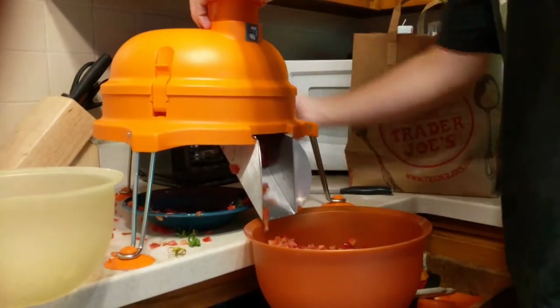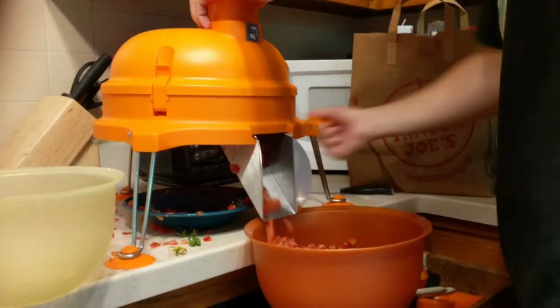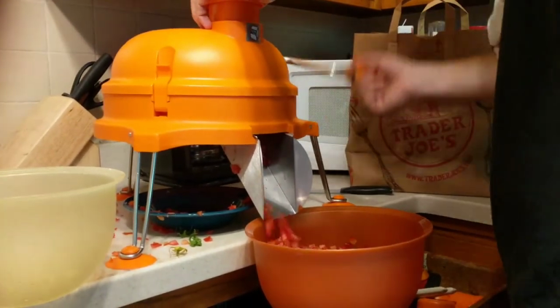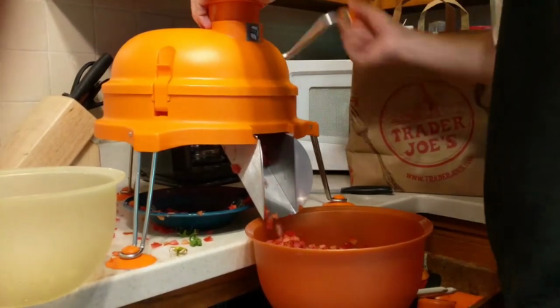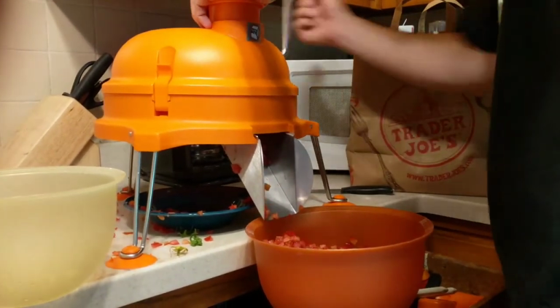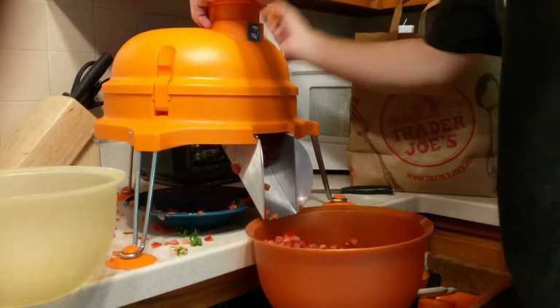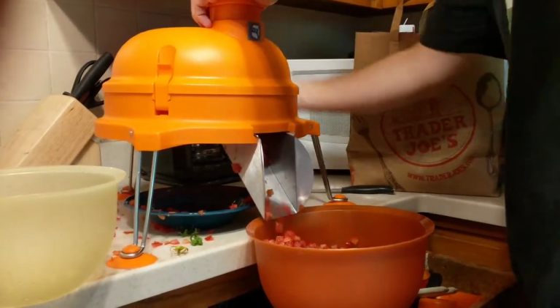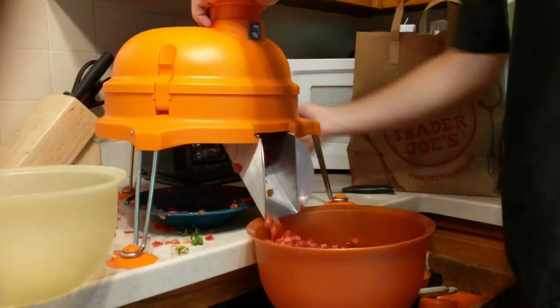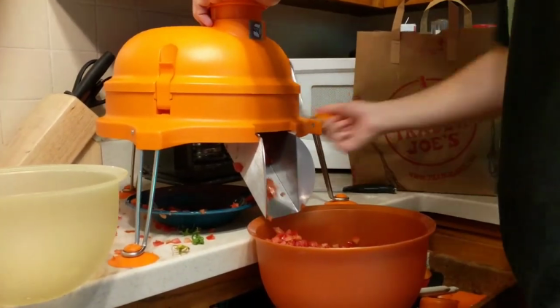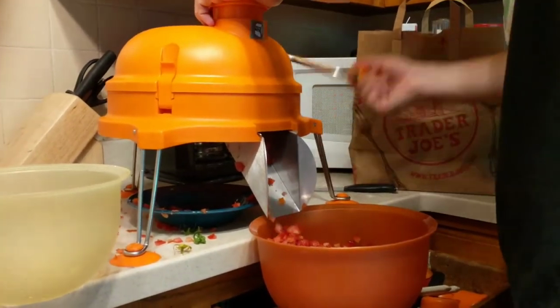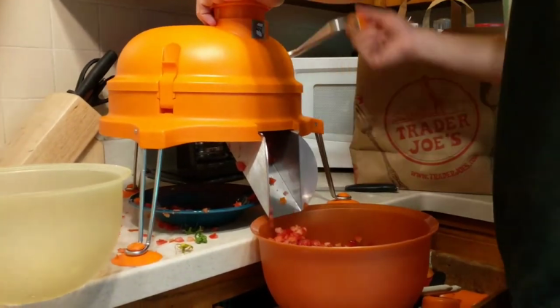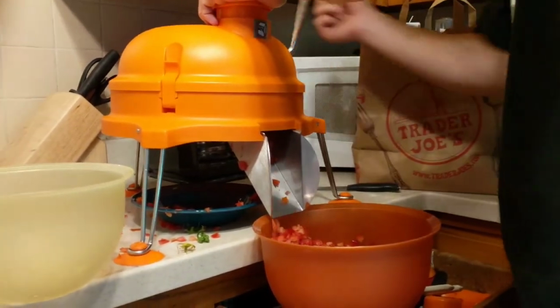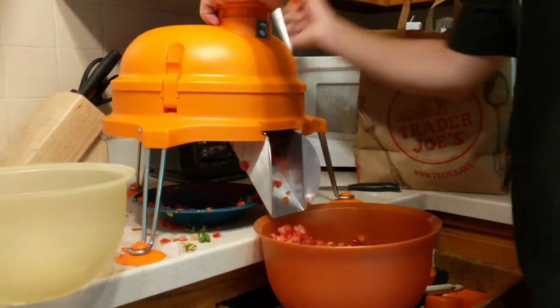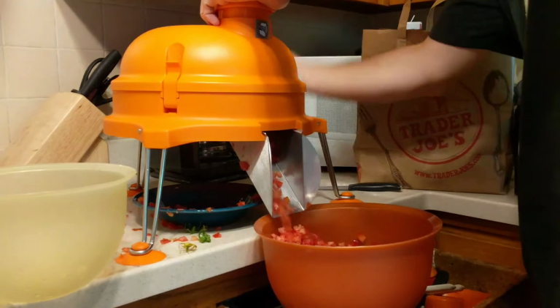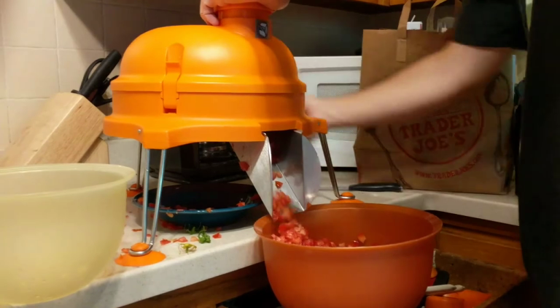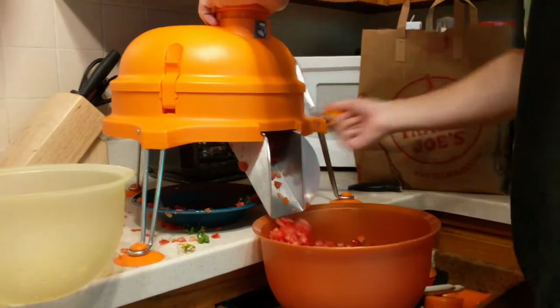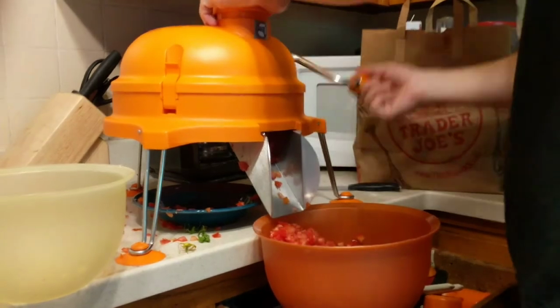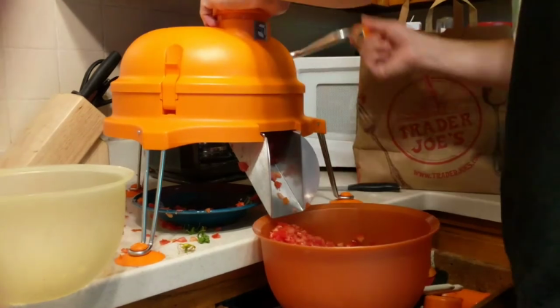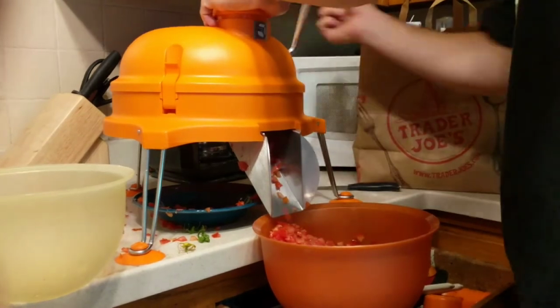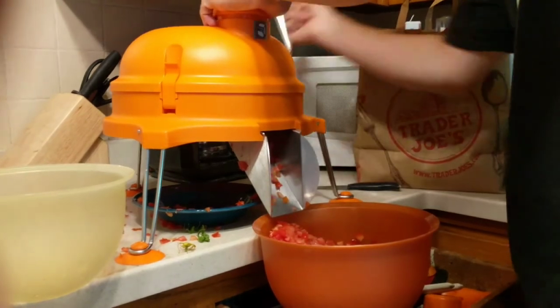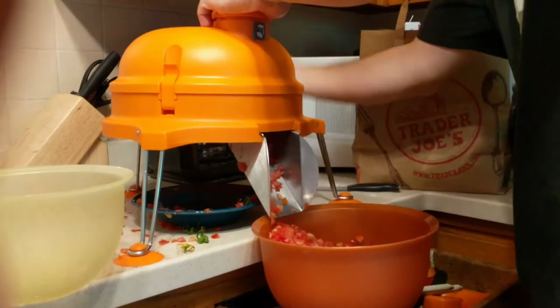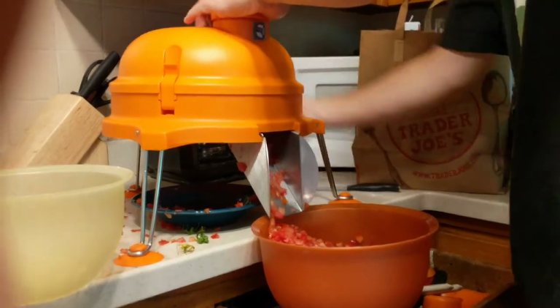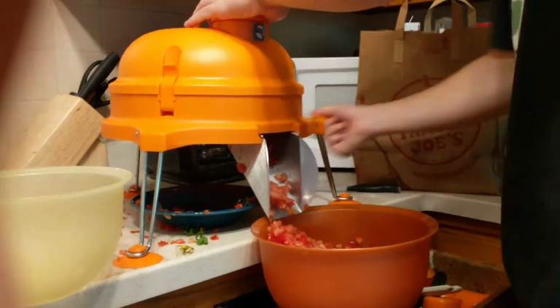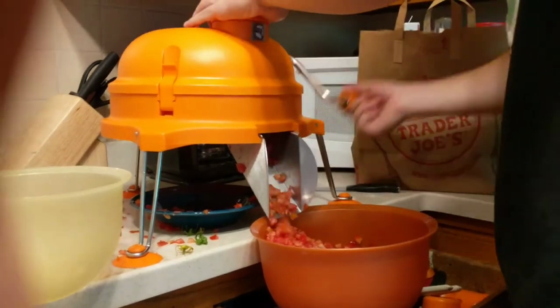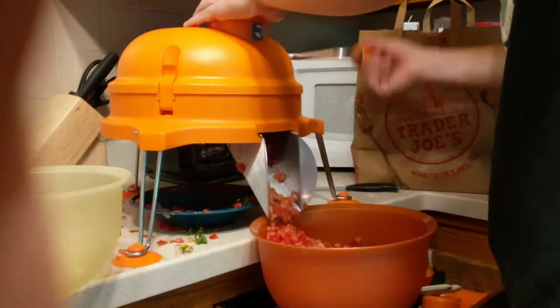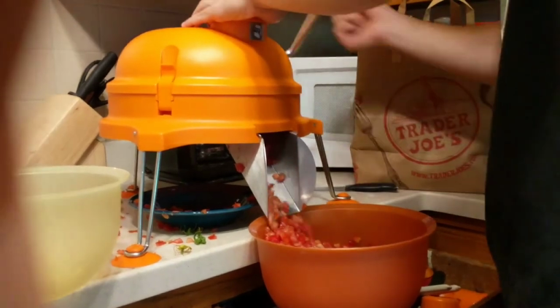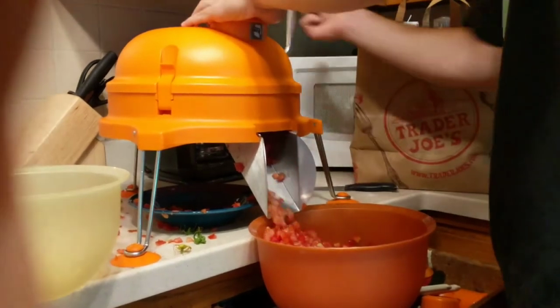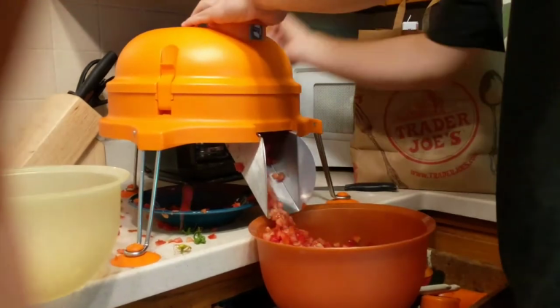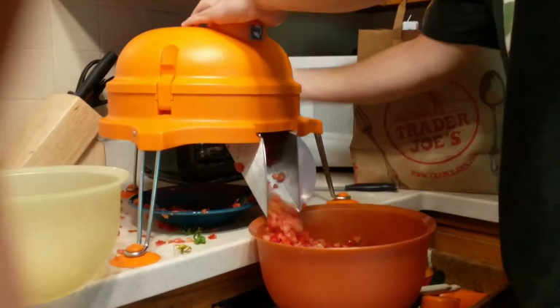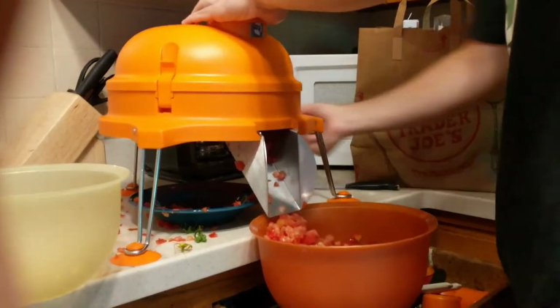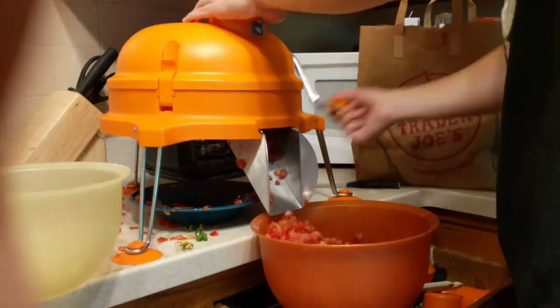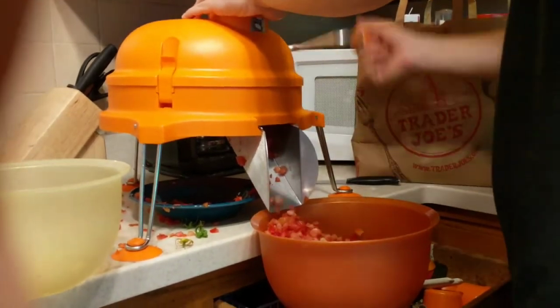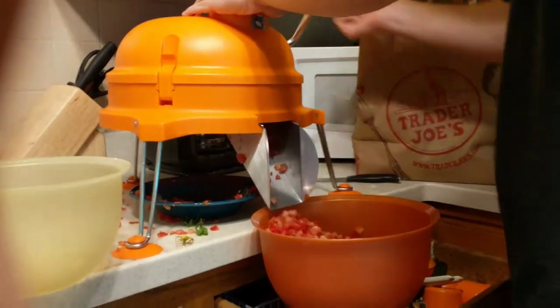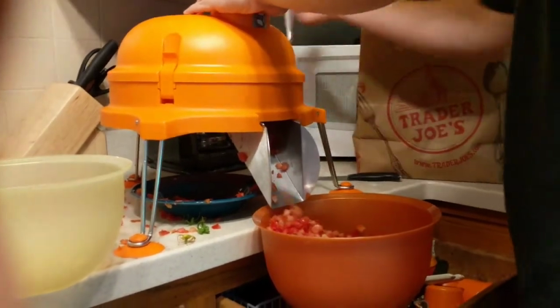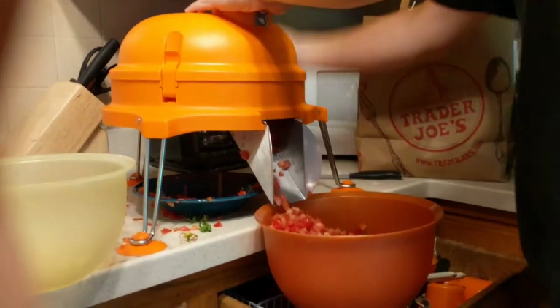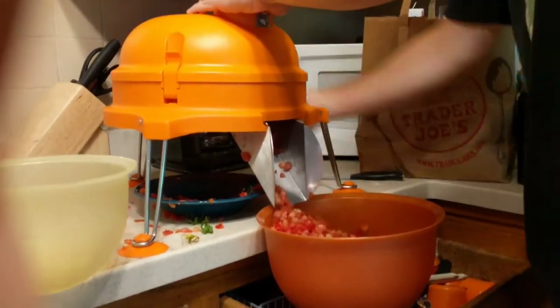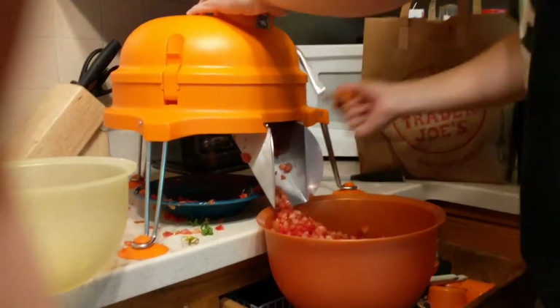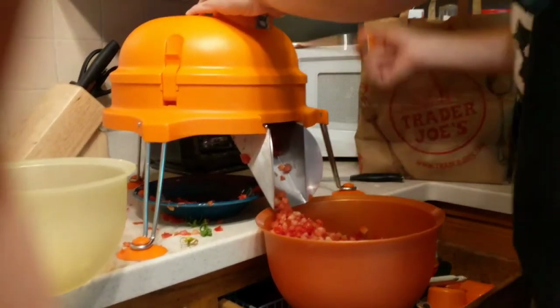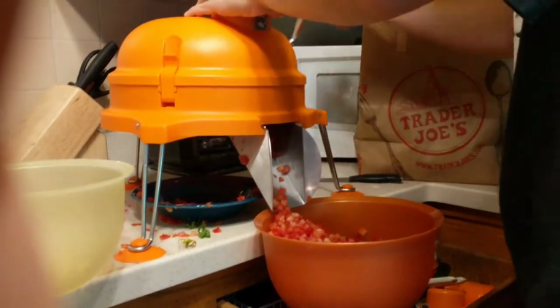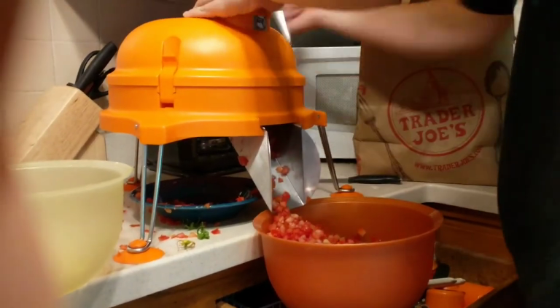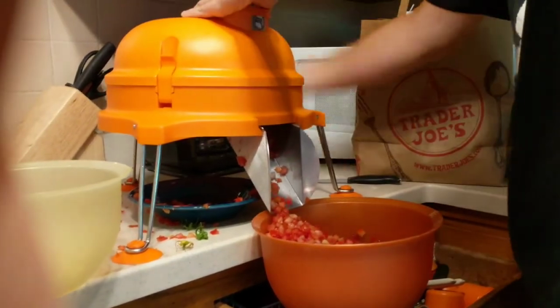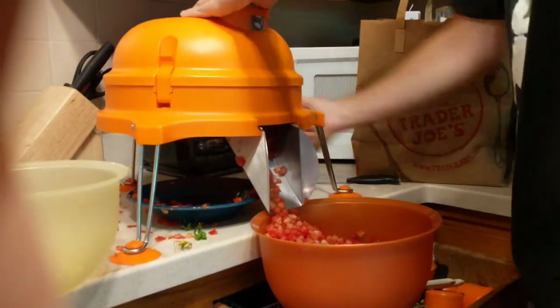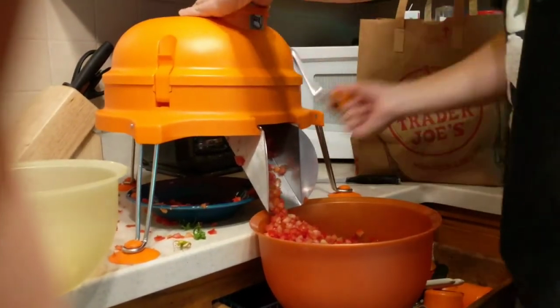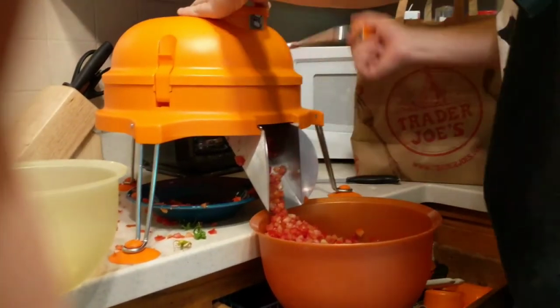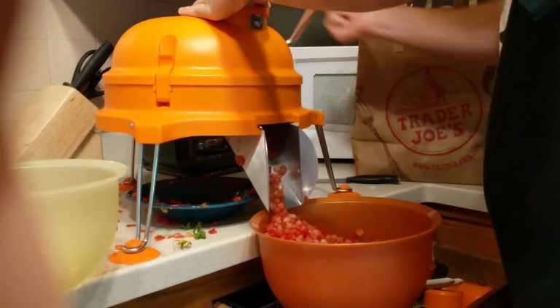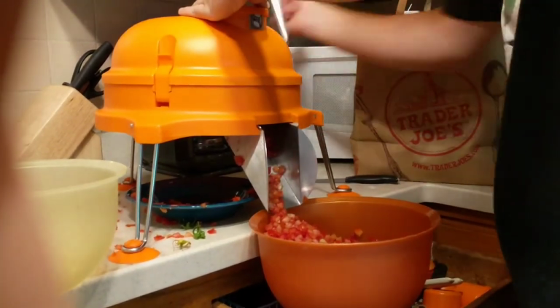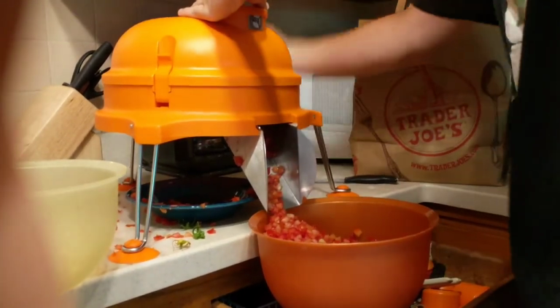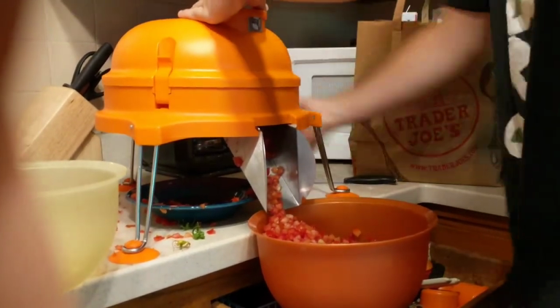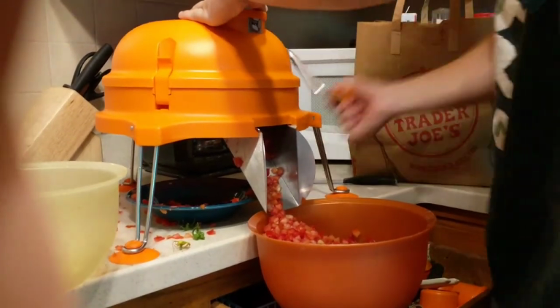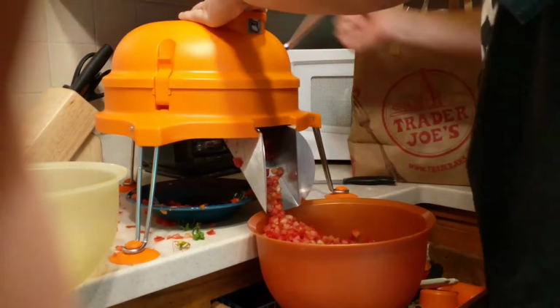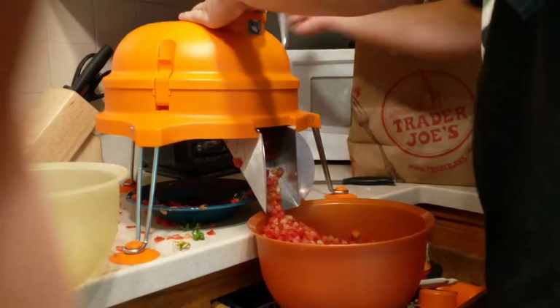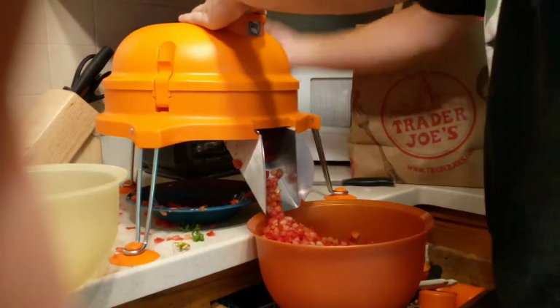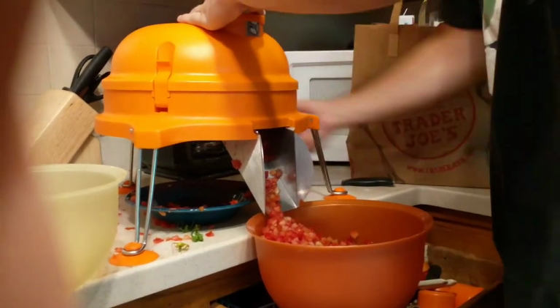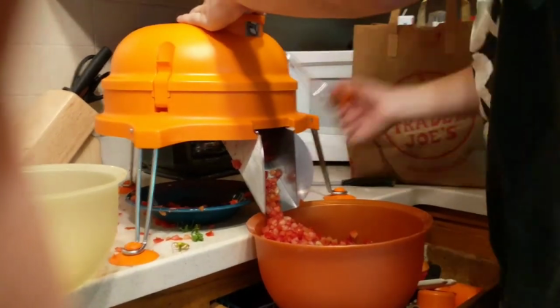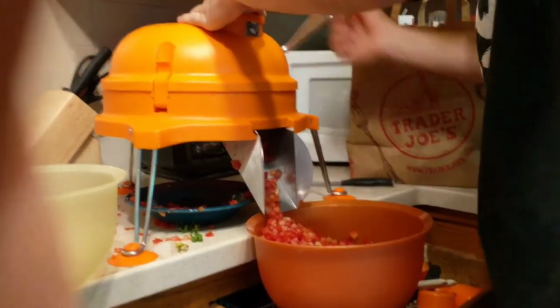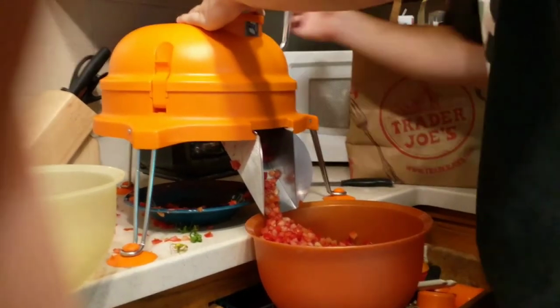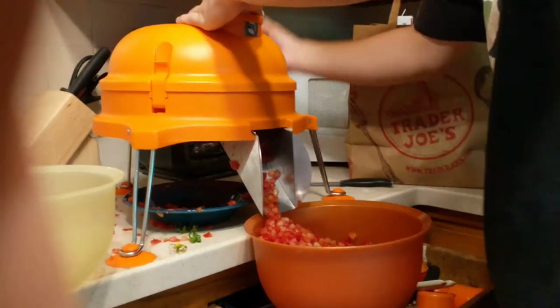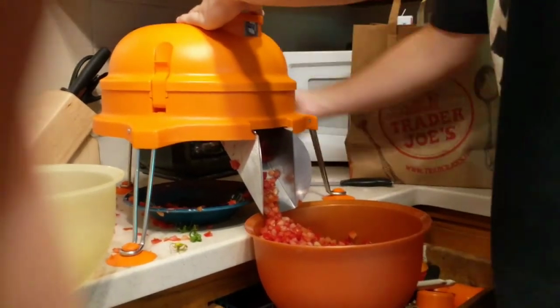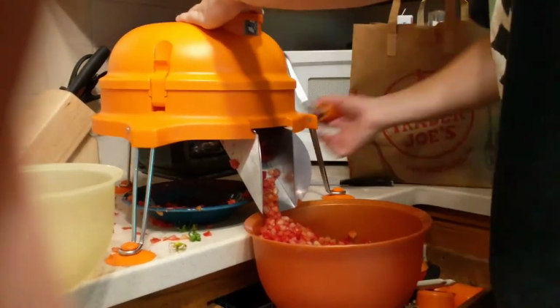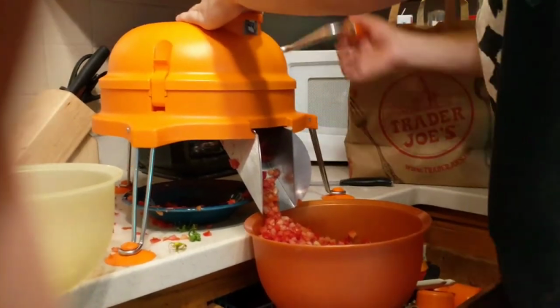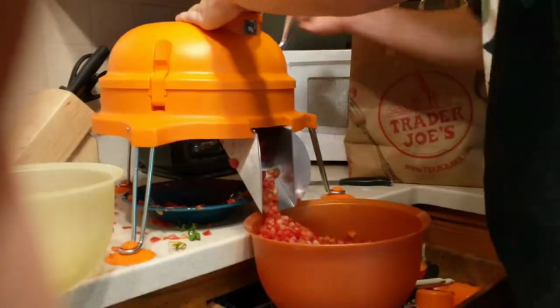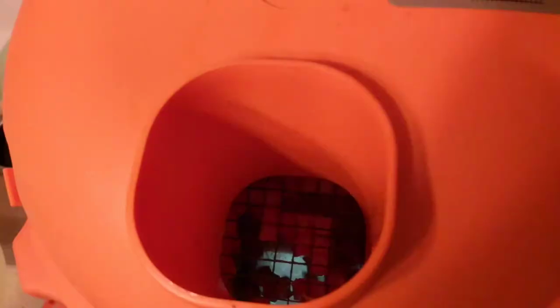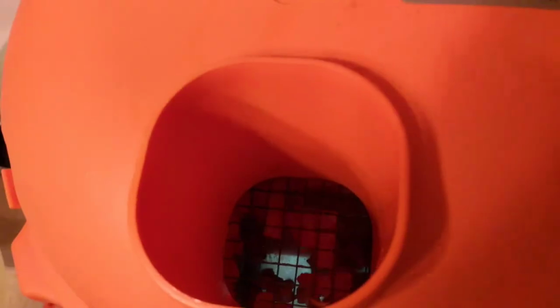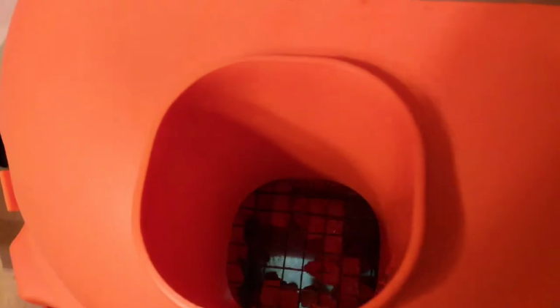Especially tomatoes, because tomatoes are hard to cut by hand with a knife, but with this one it's so much easier.